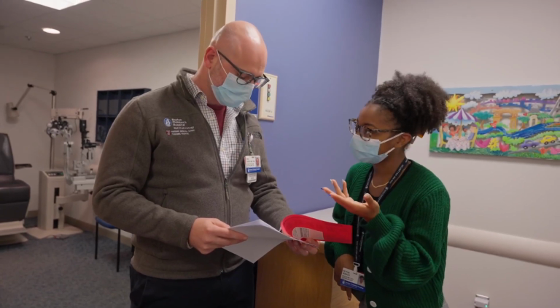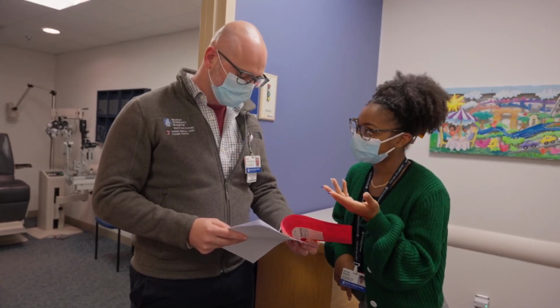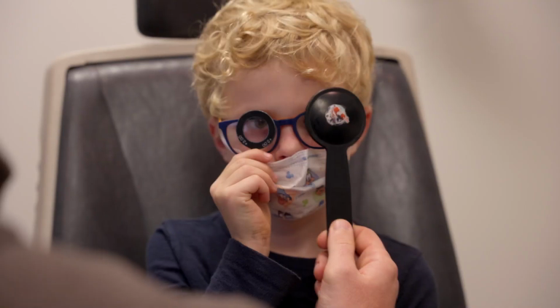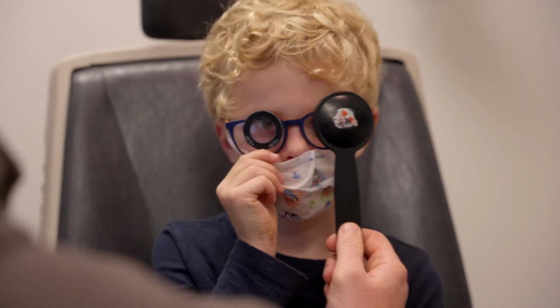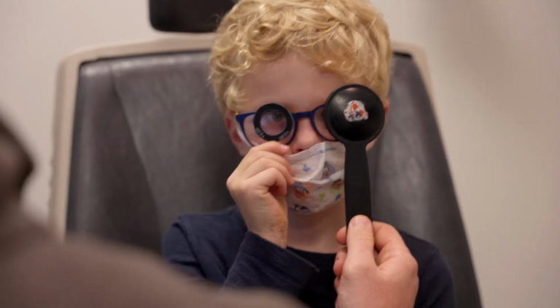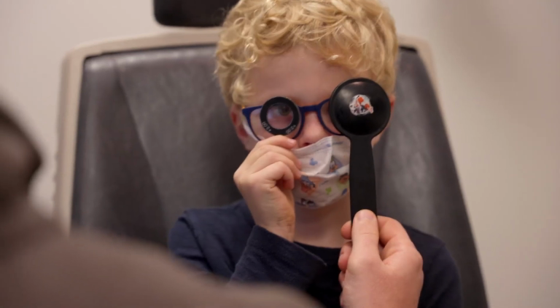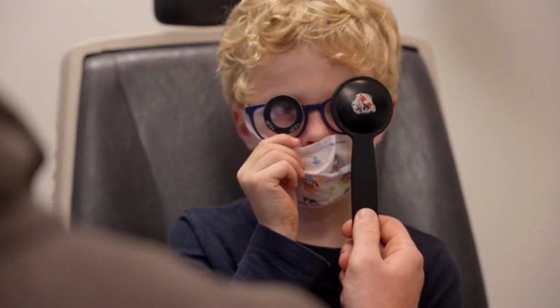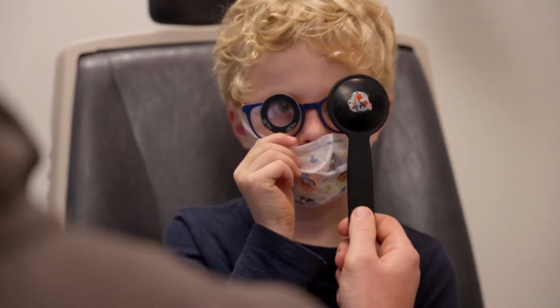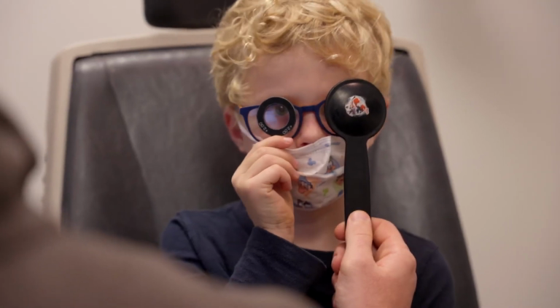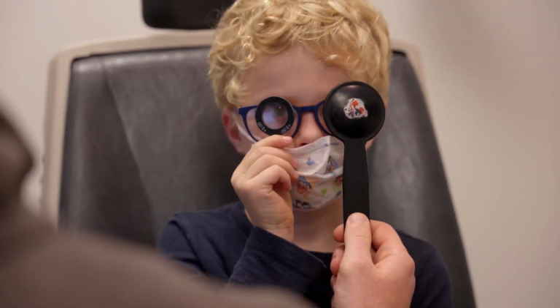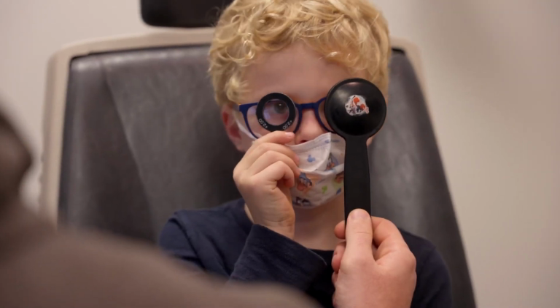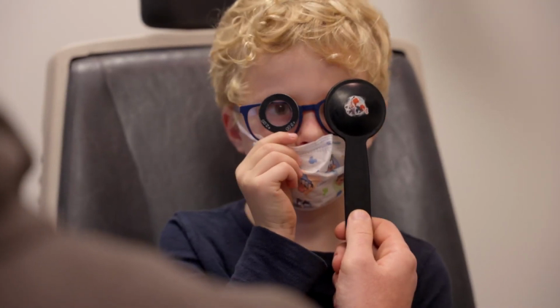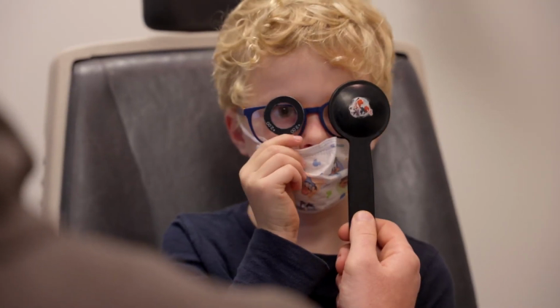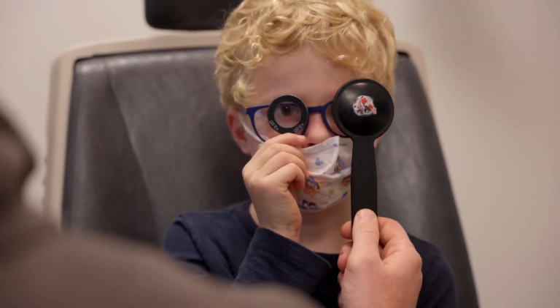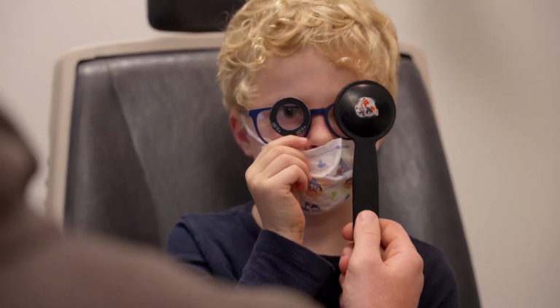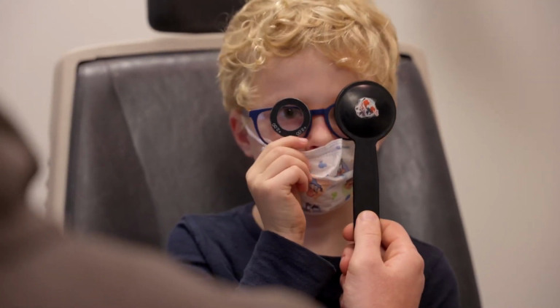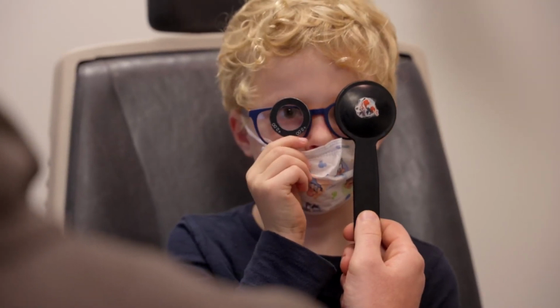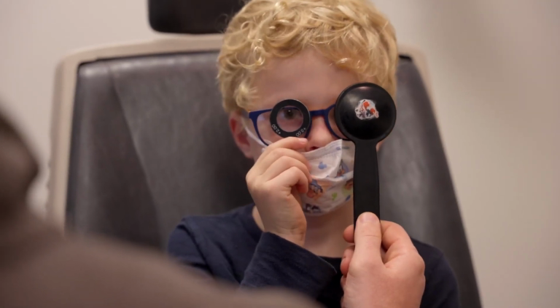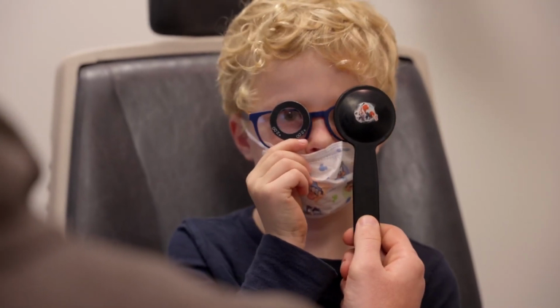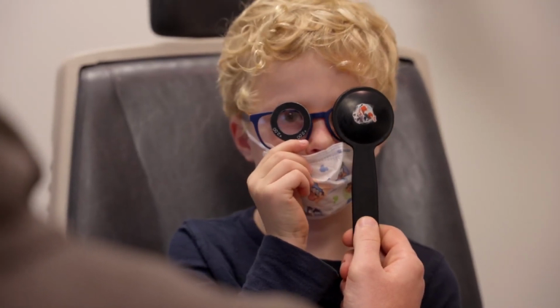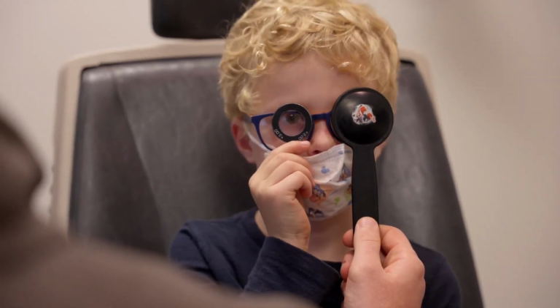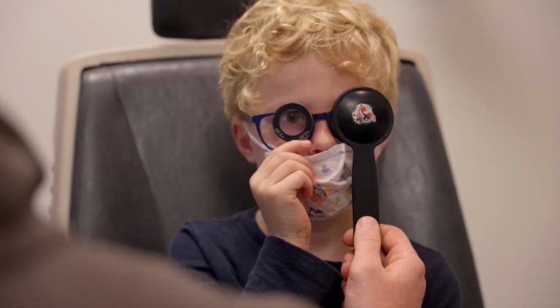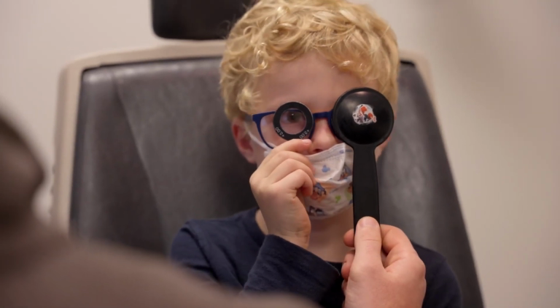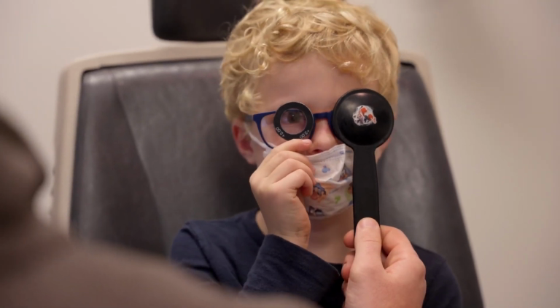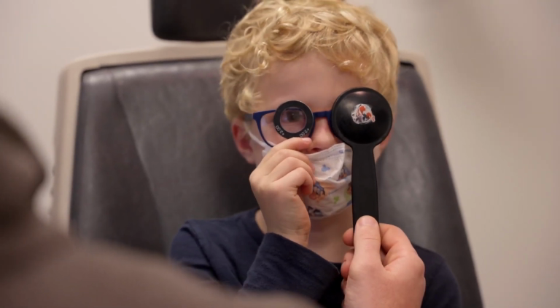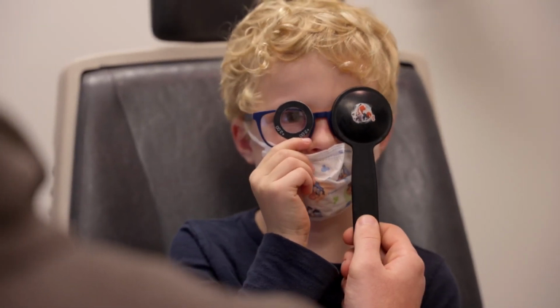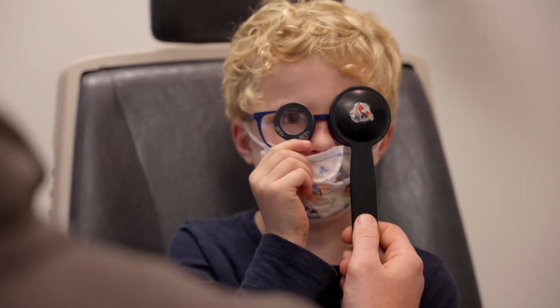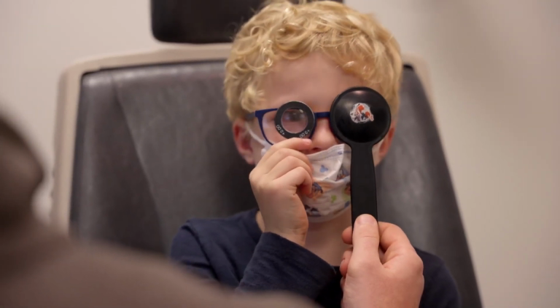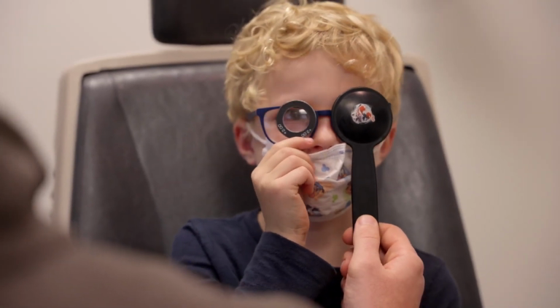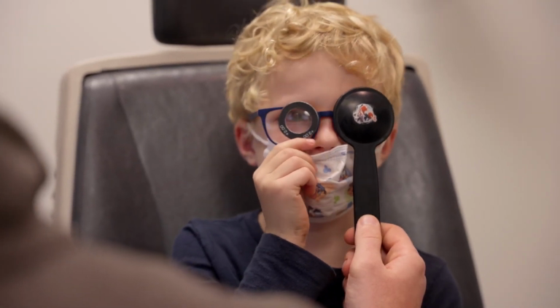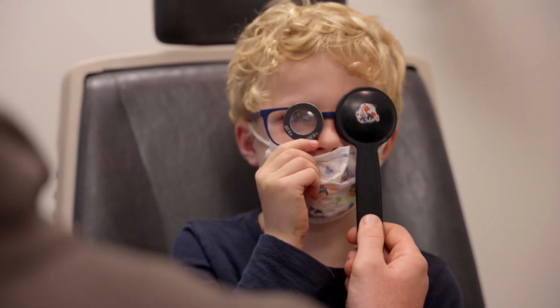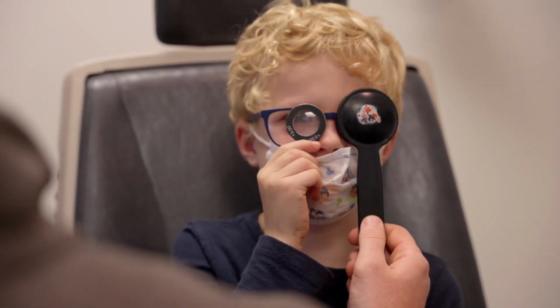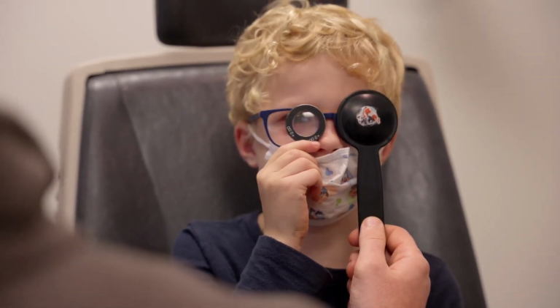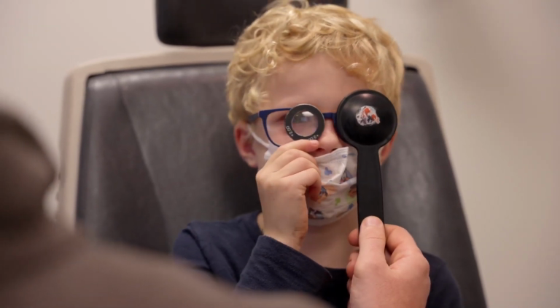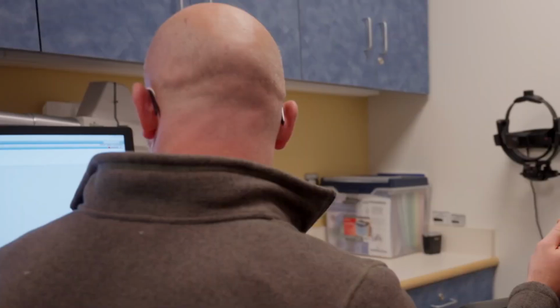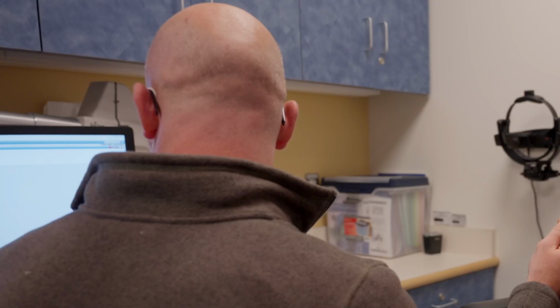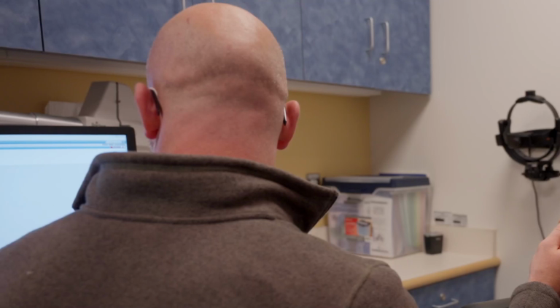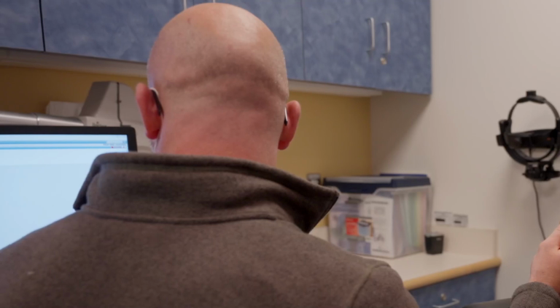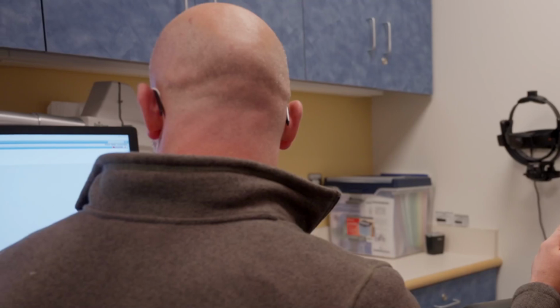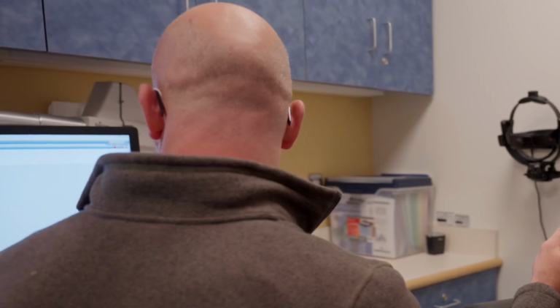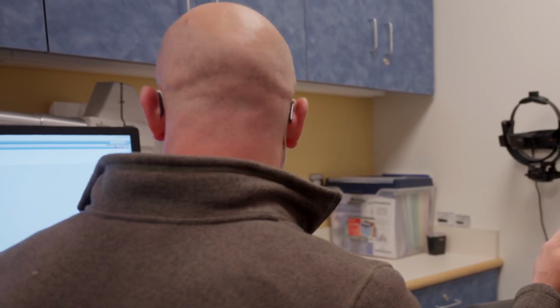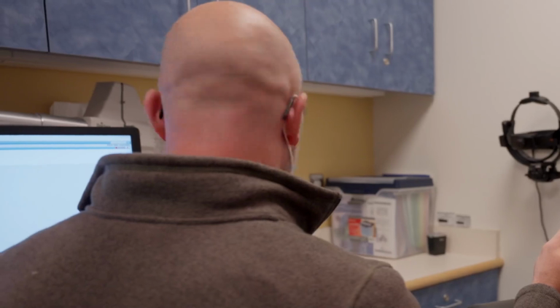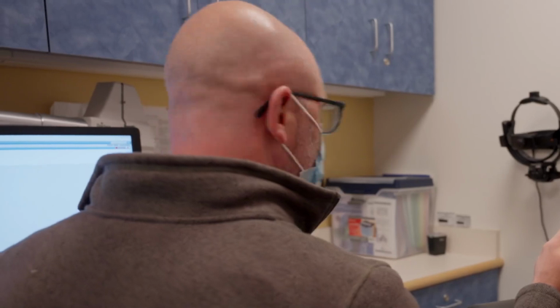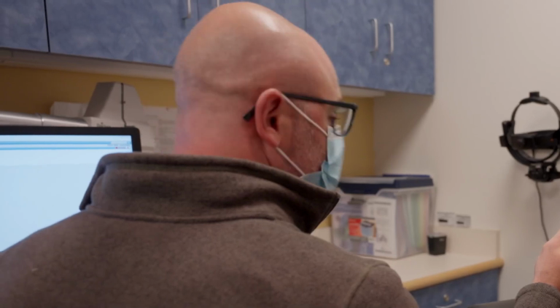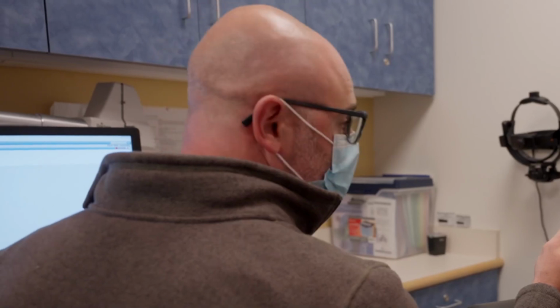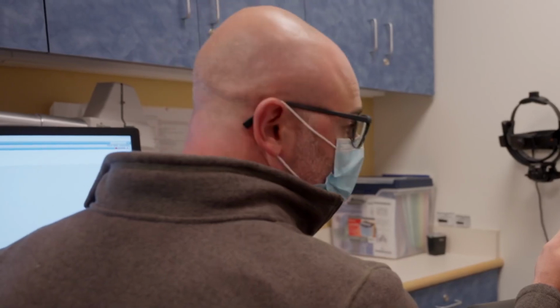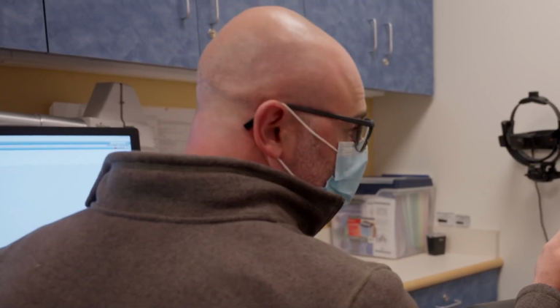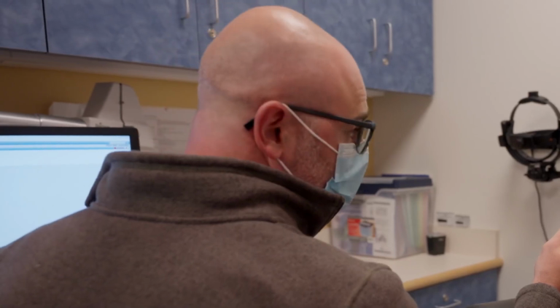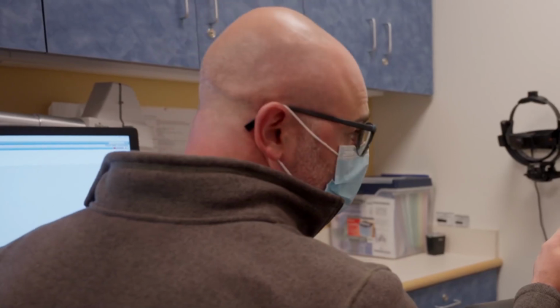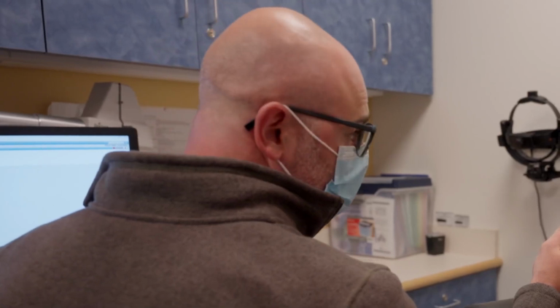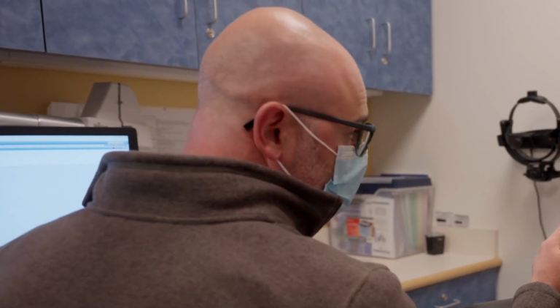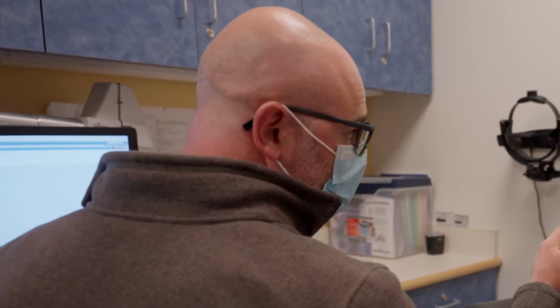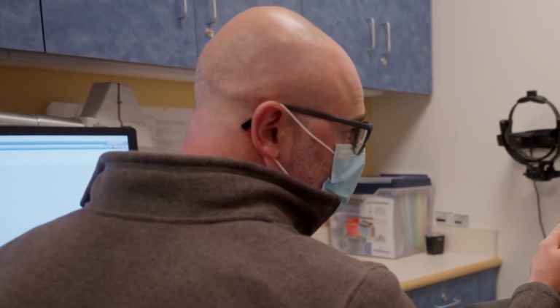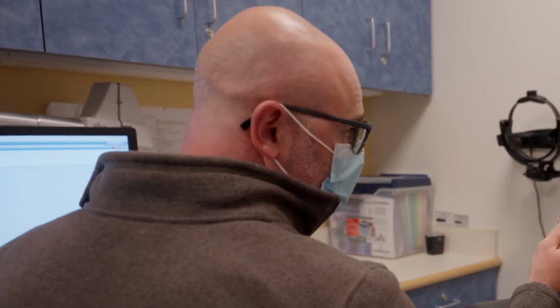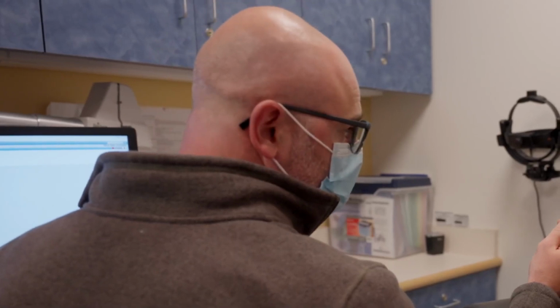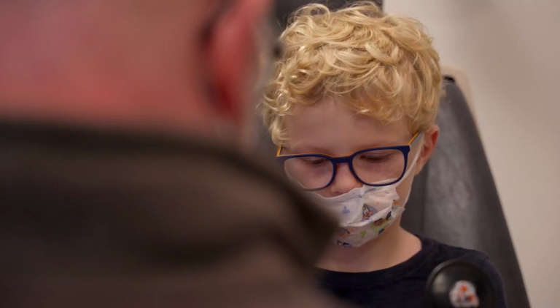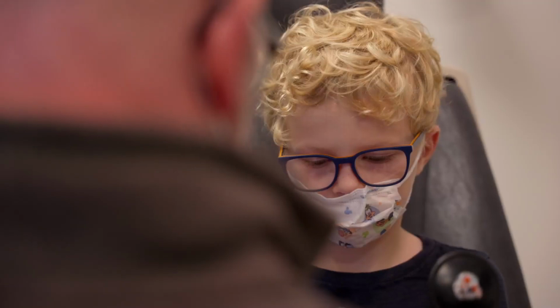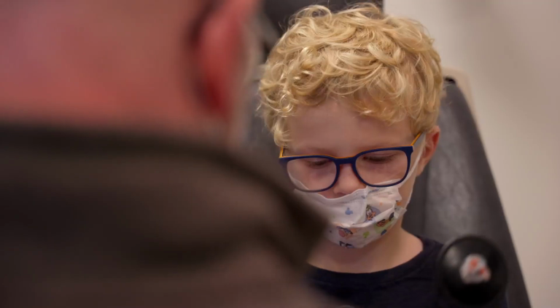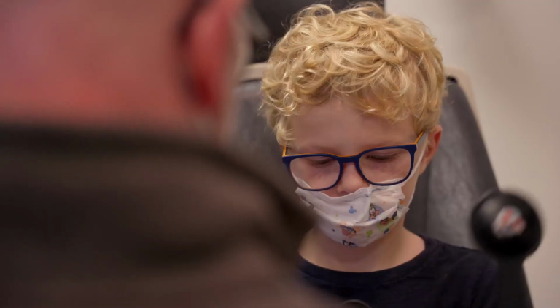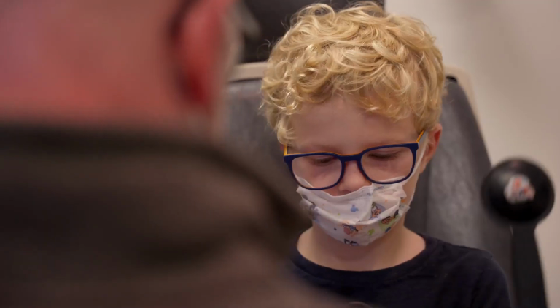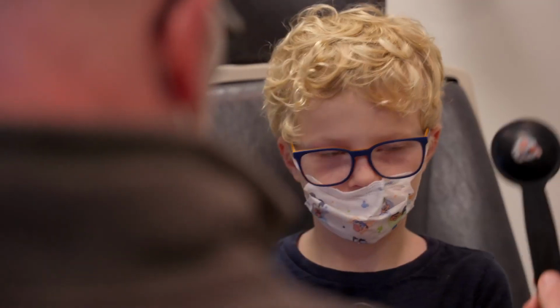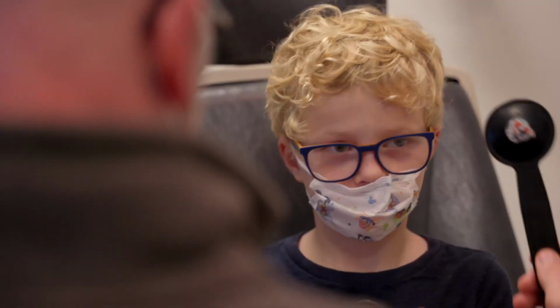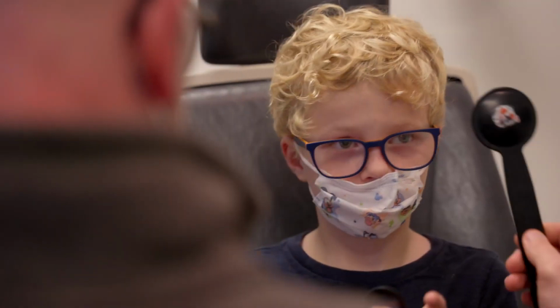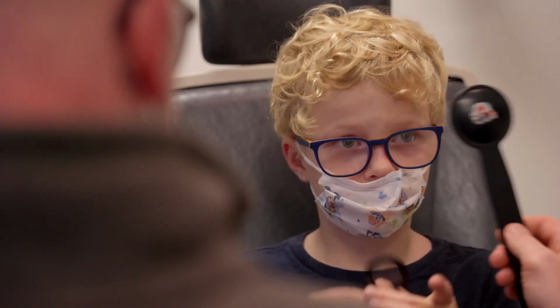Does that help your vision? It's googly. Googly, huh? All right, let's see. Is this one less googly?